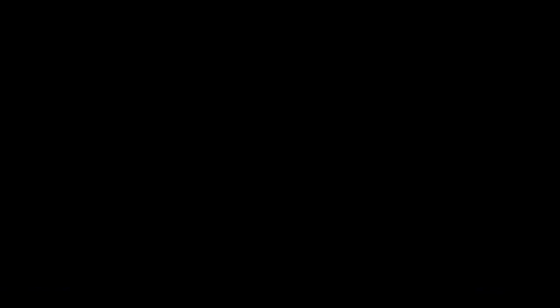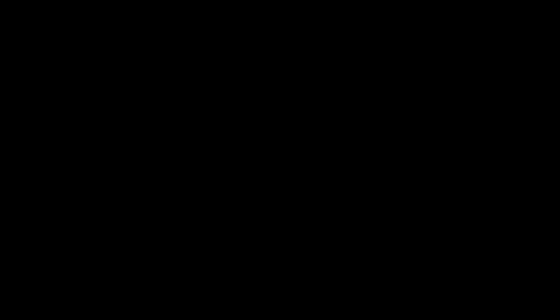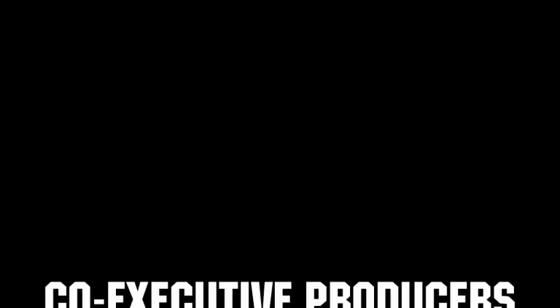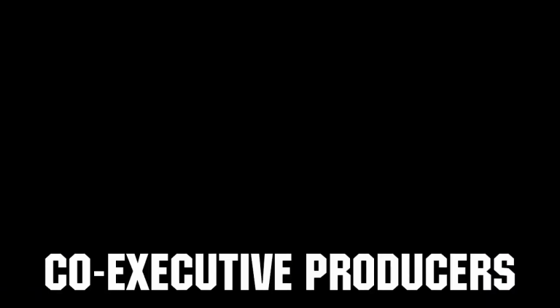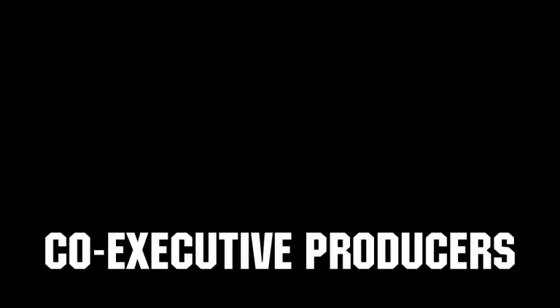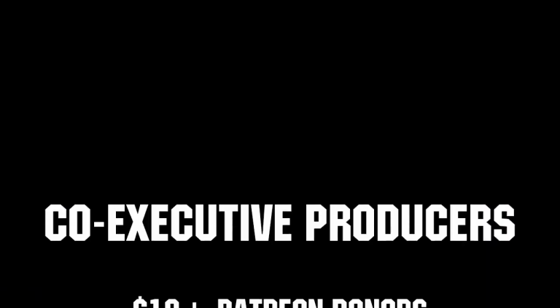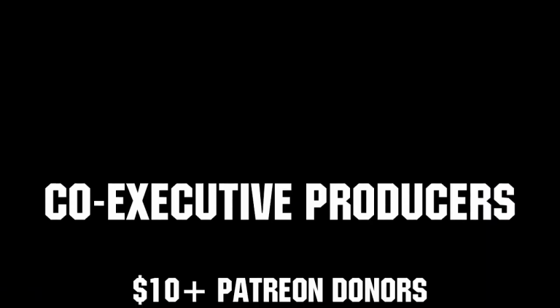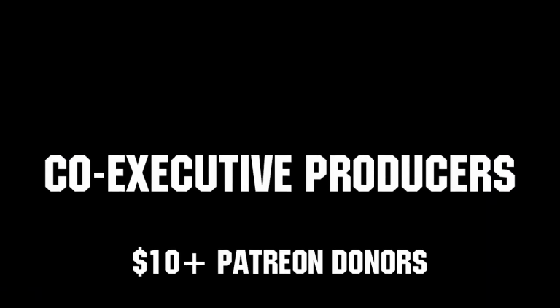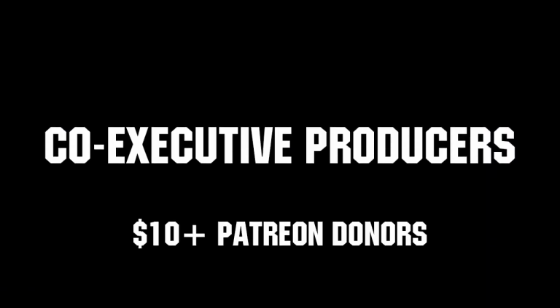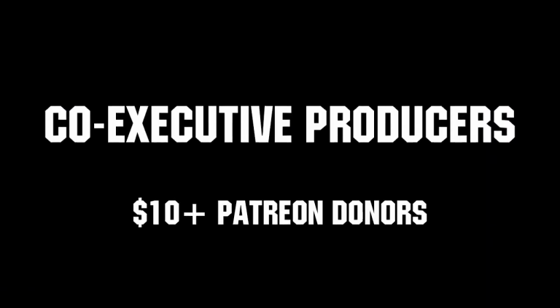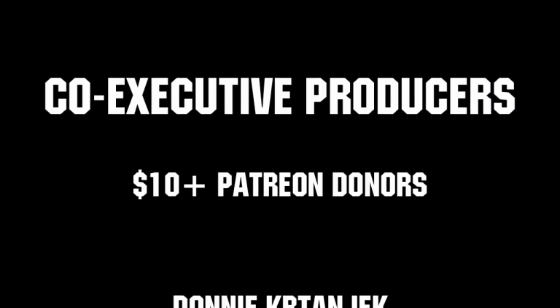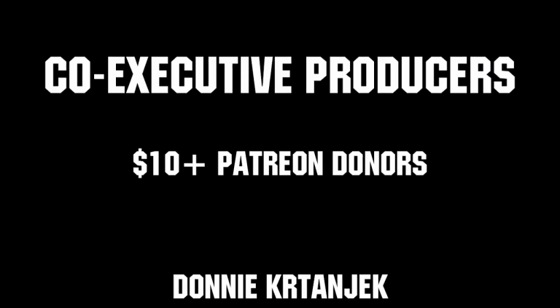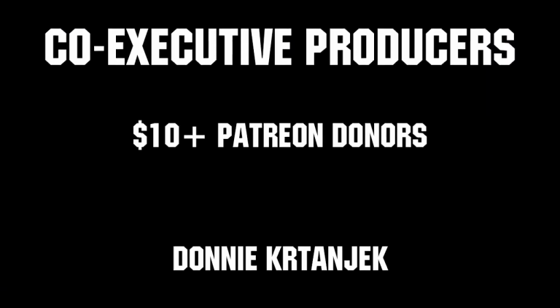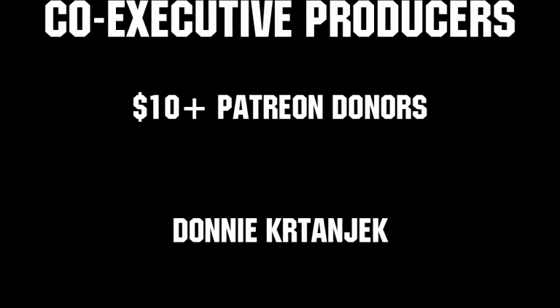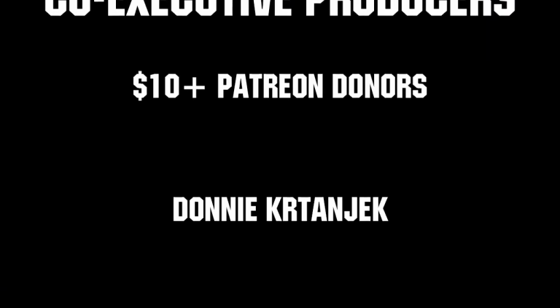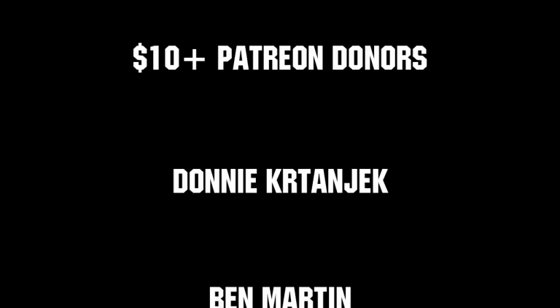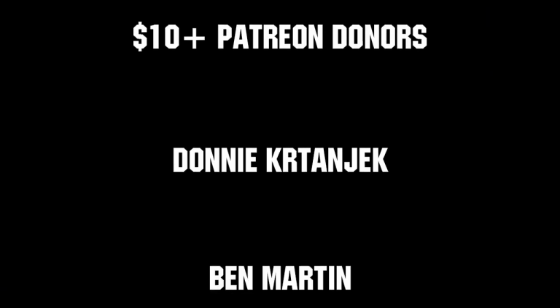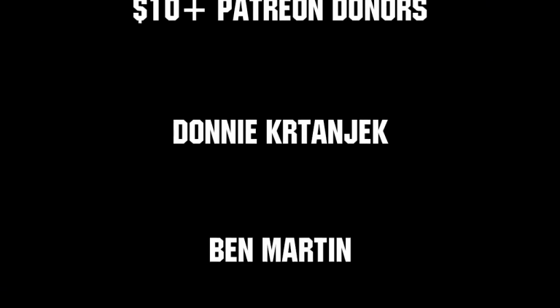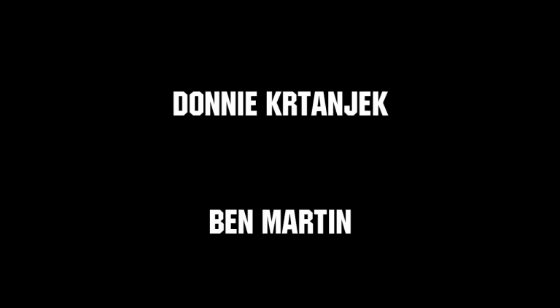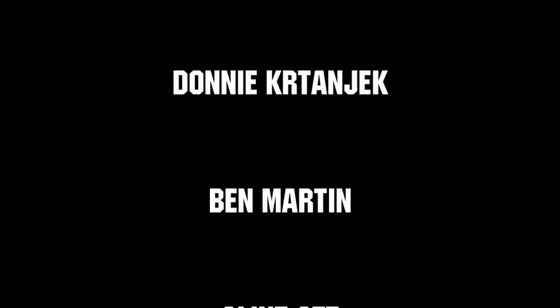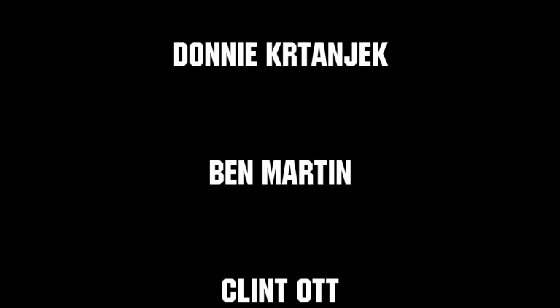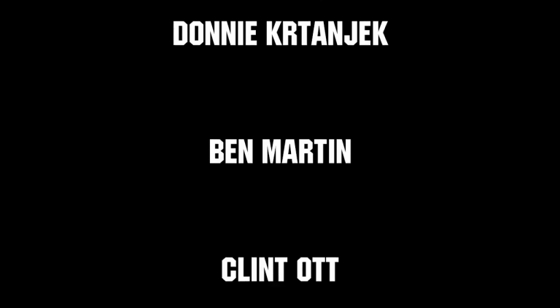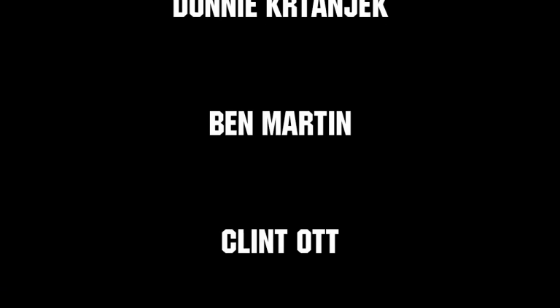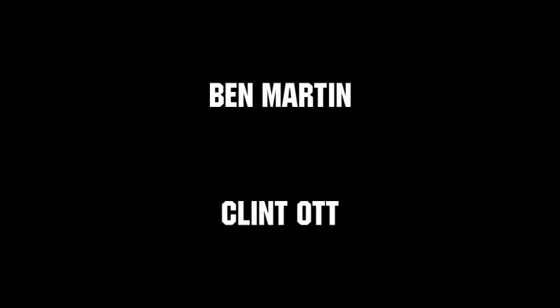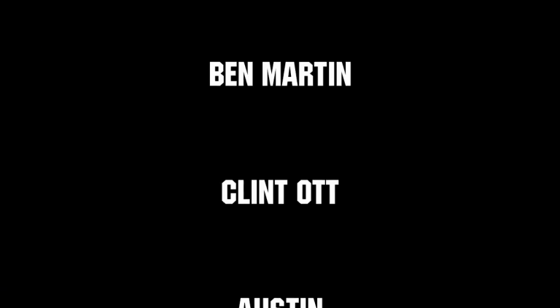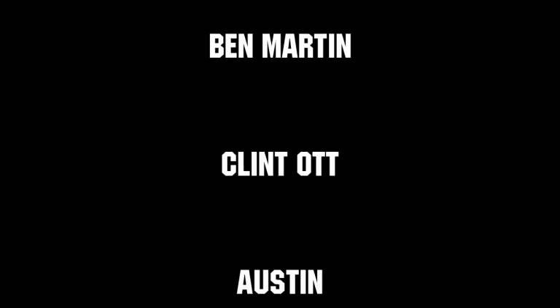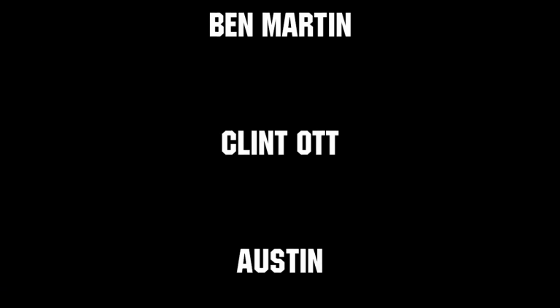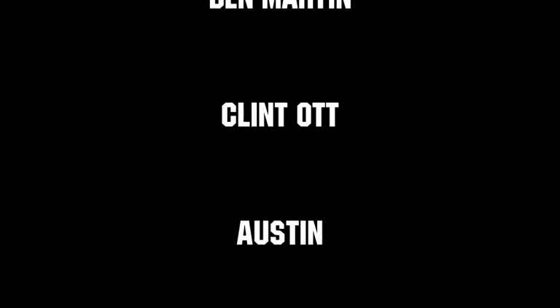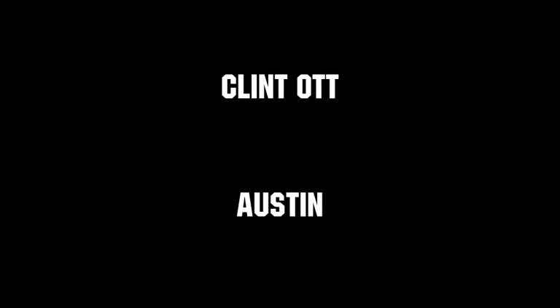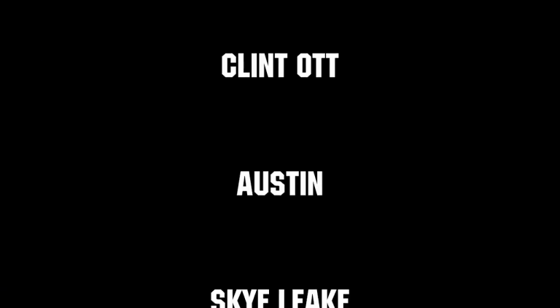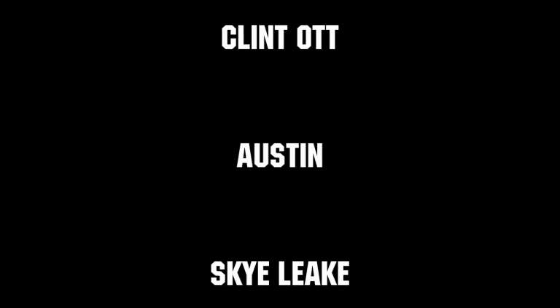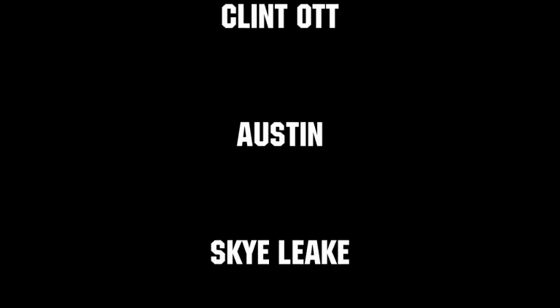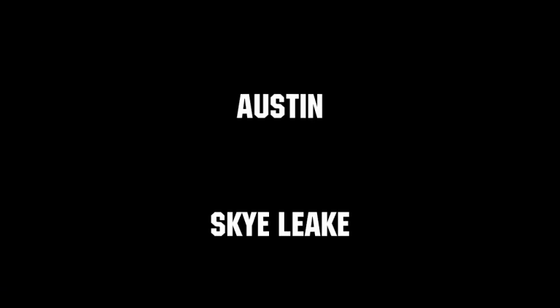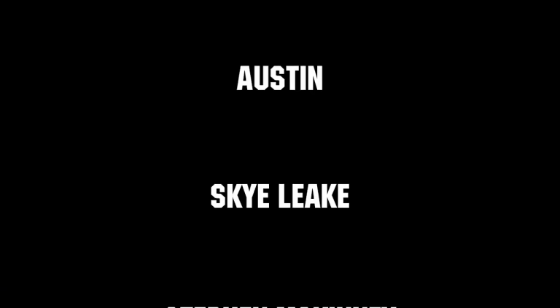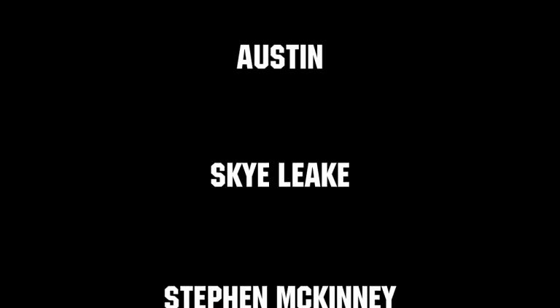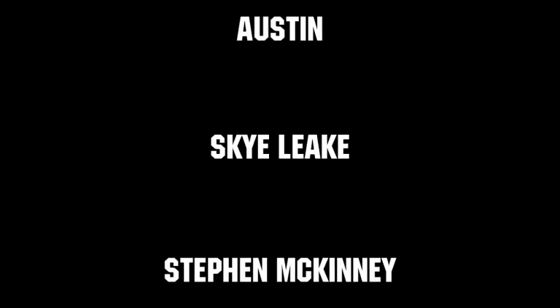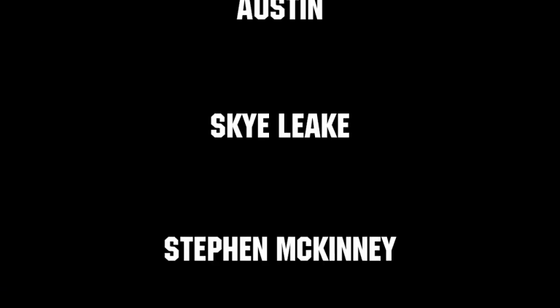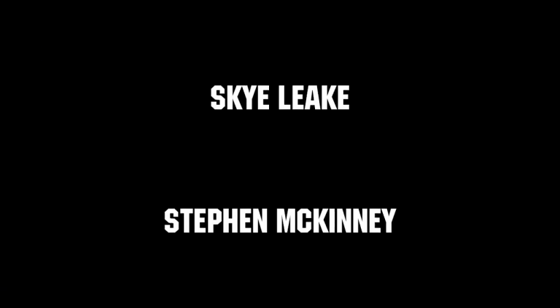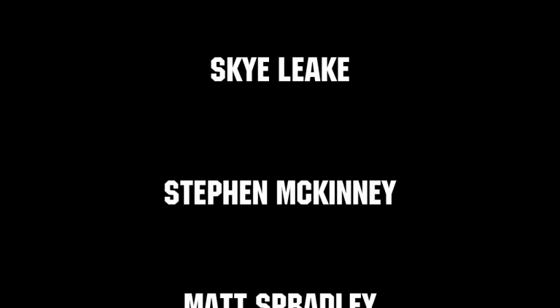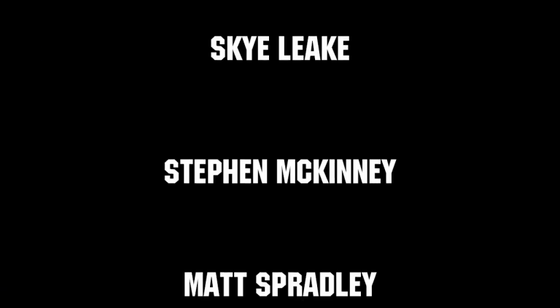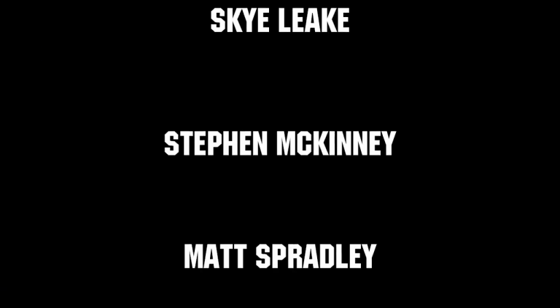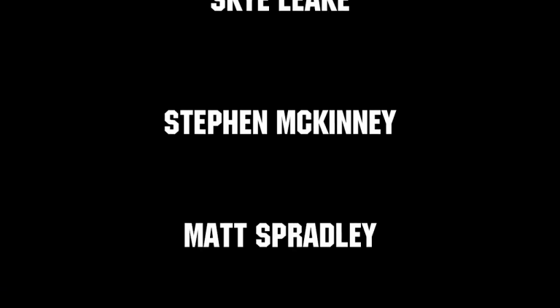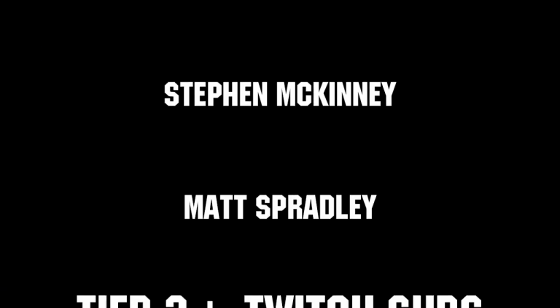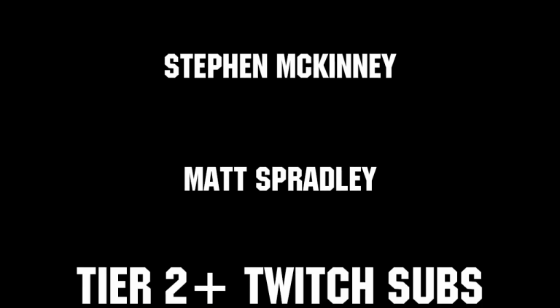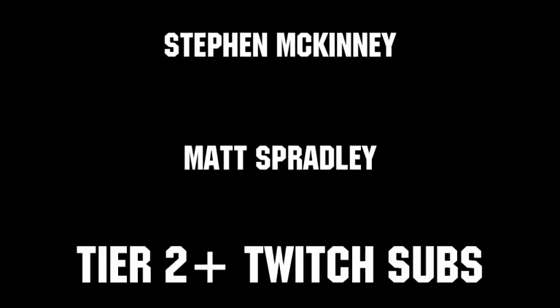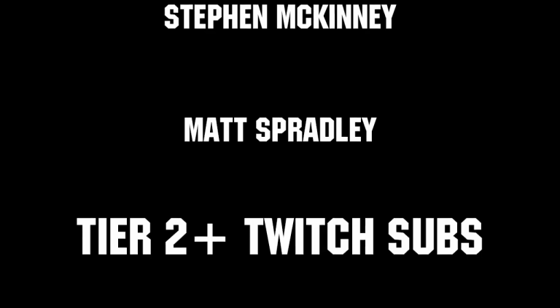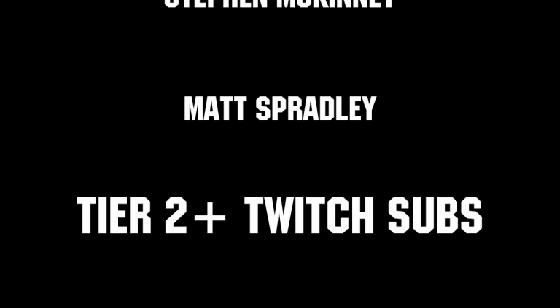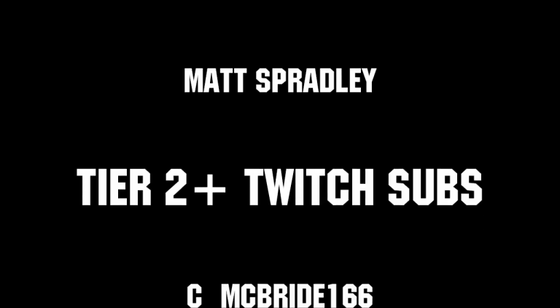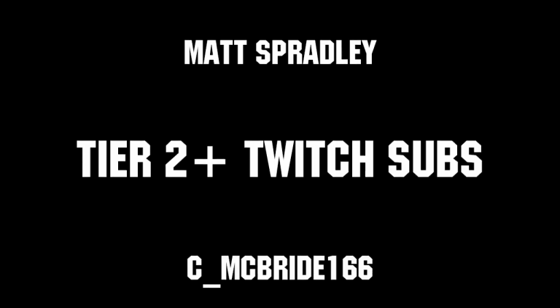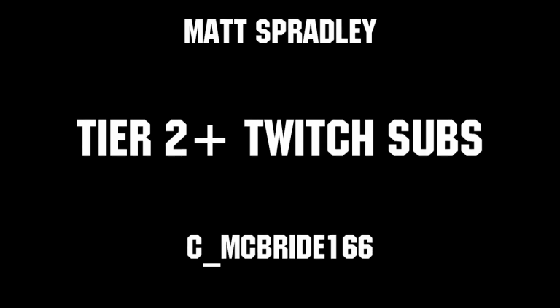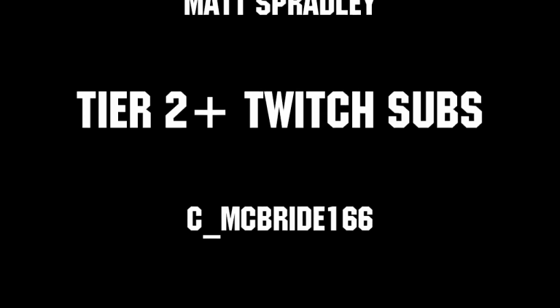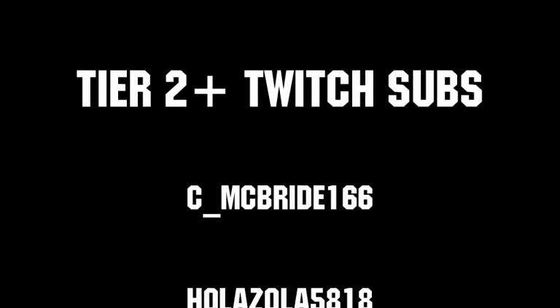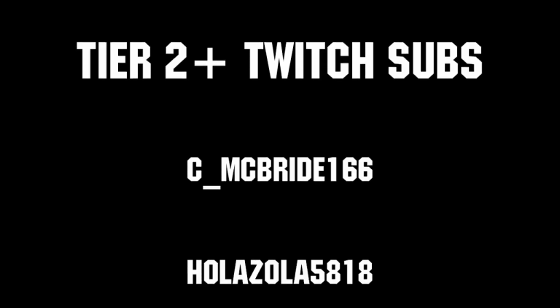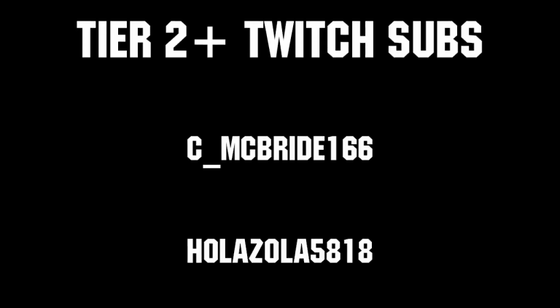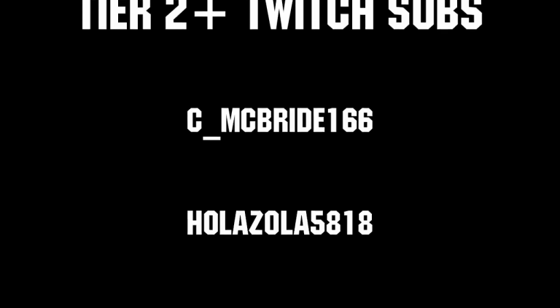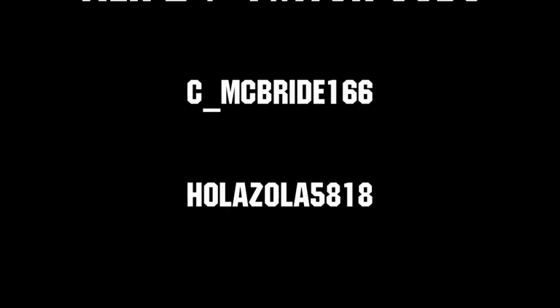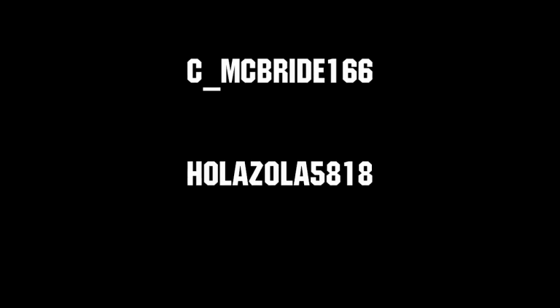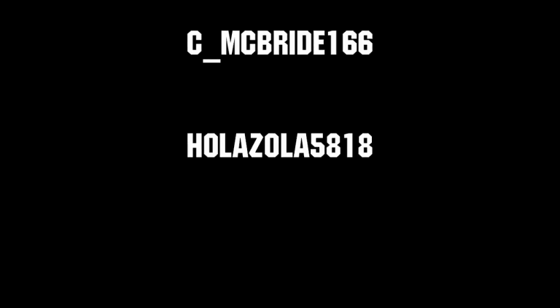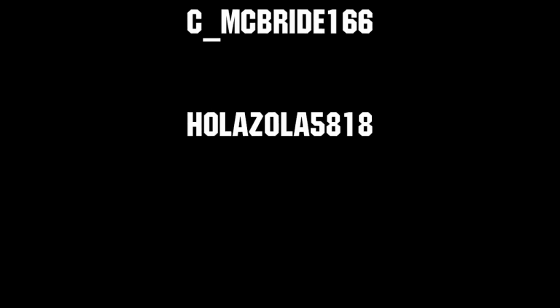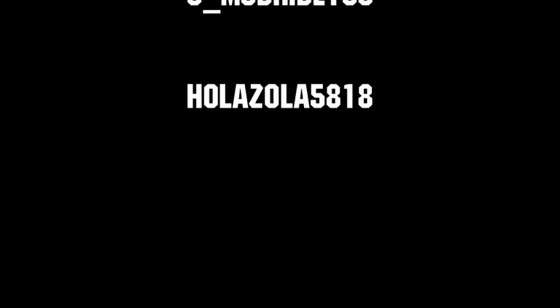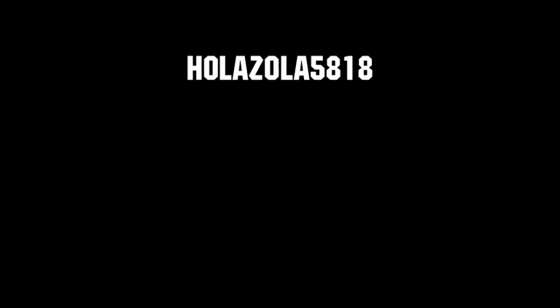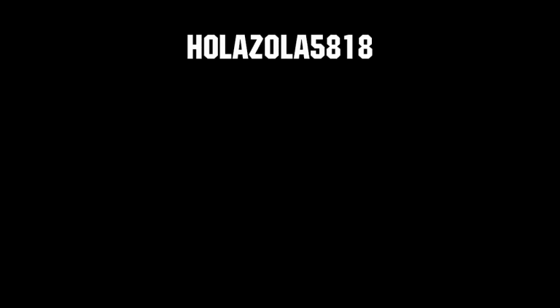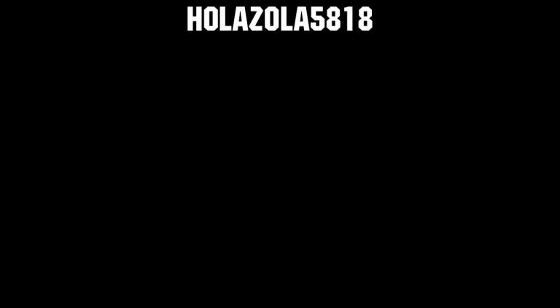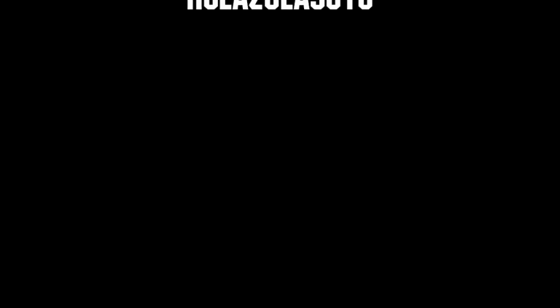Thanks to all of our co-executive producers on Patreon and Tier 2 Plus subscribers on Twitch for keeping the fun loud, live, and independent. We'll see you next week.